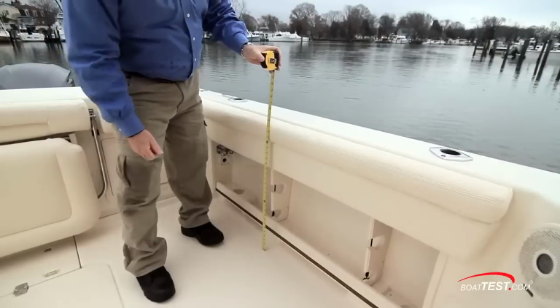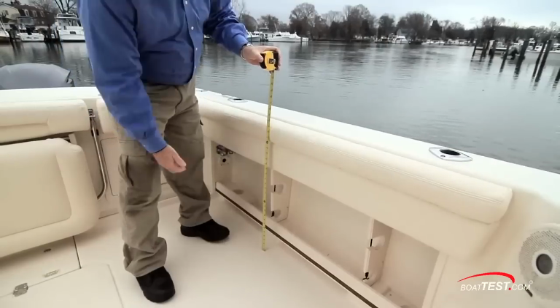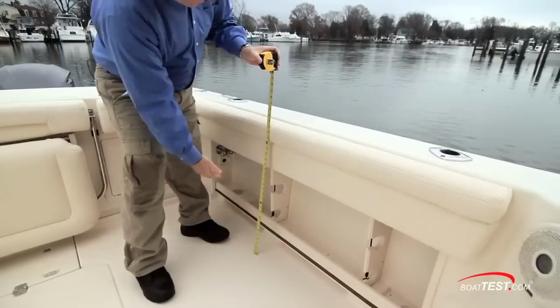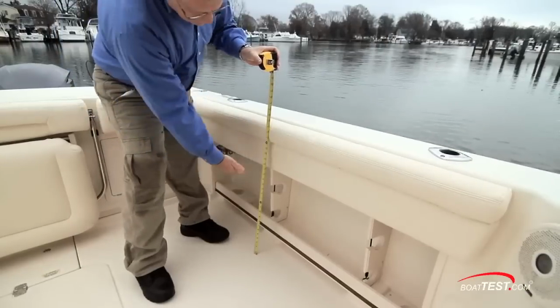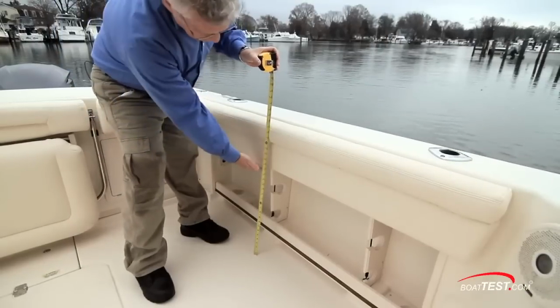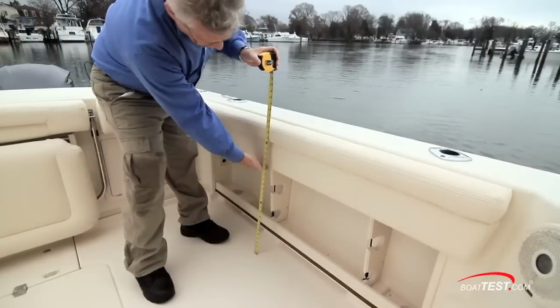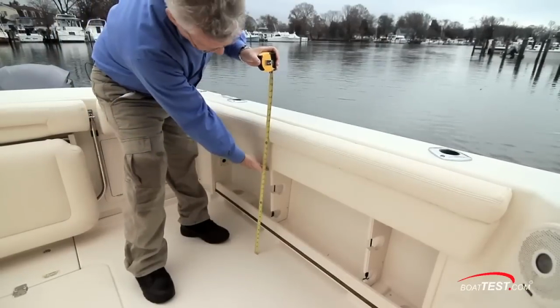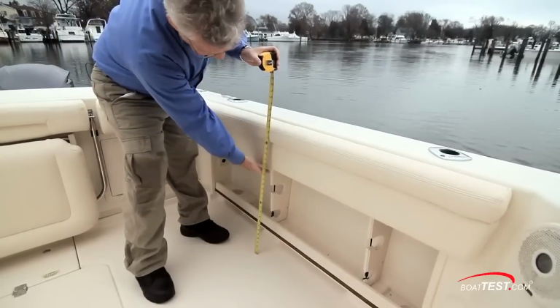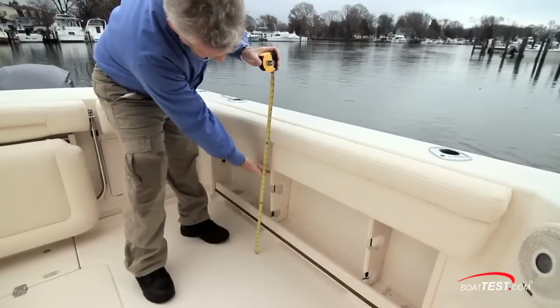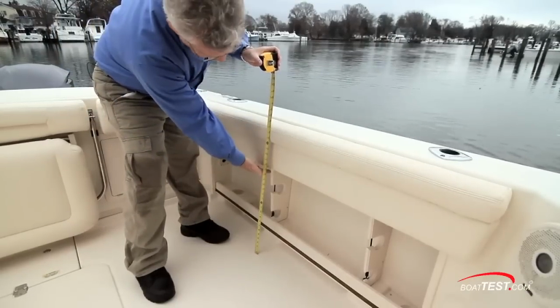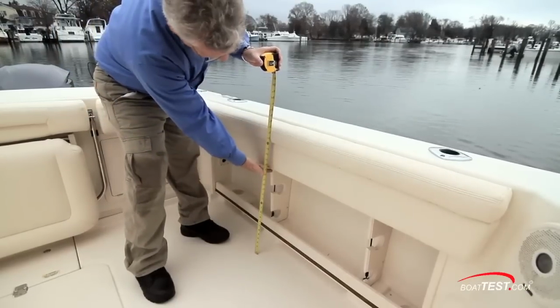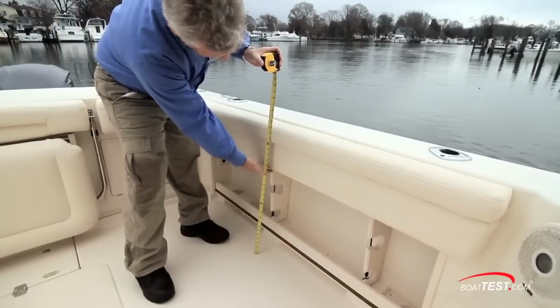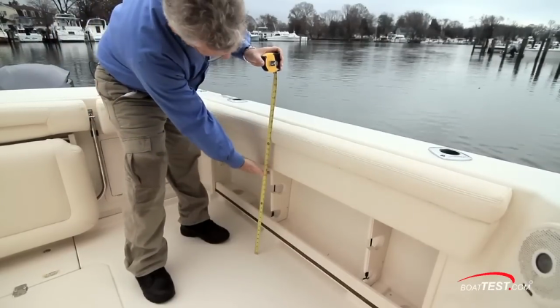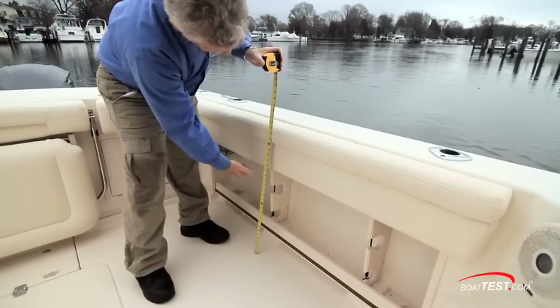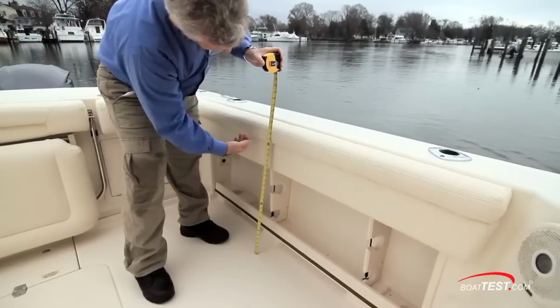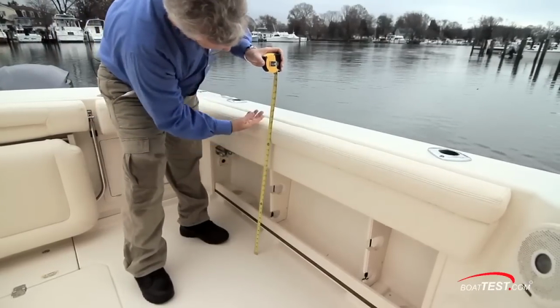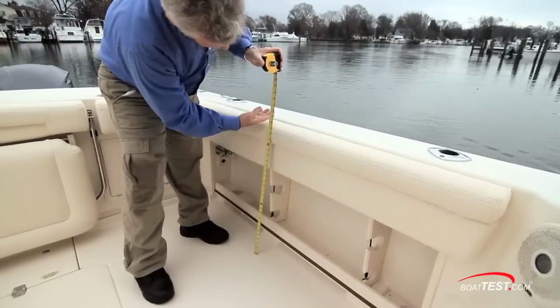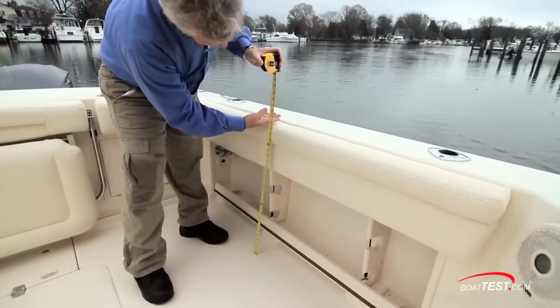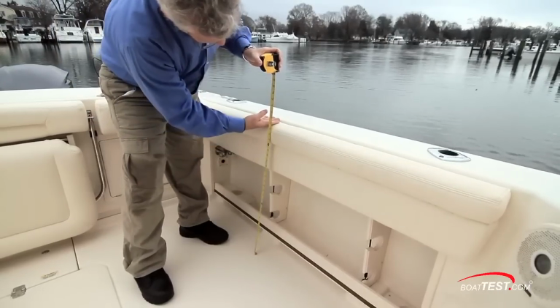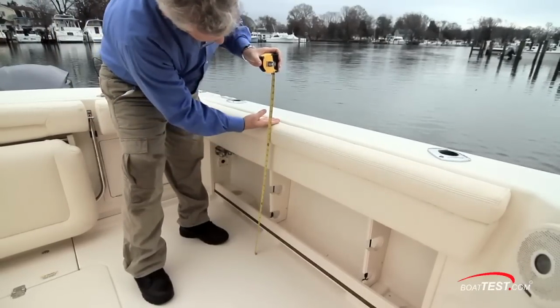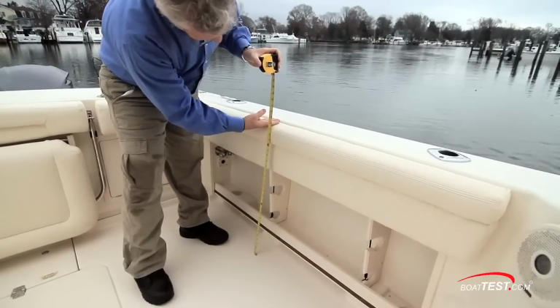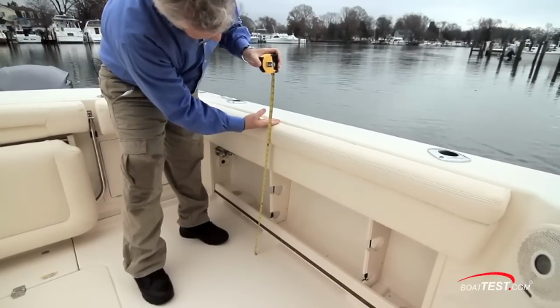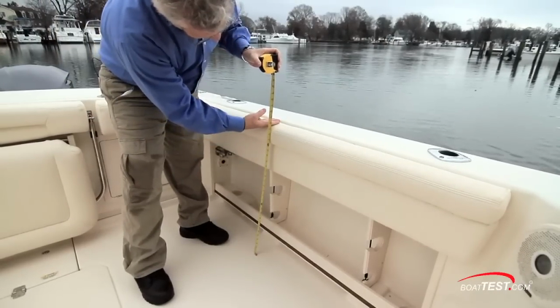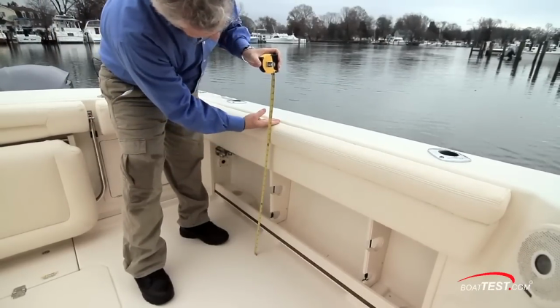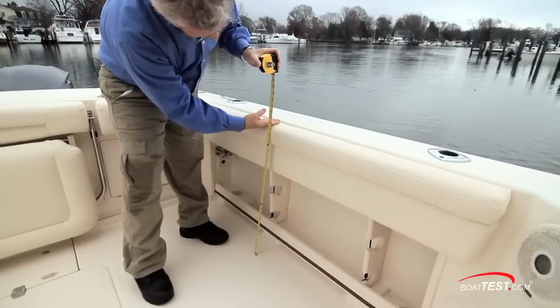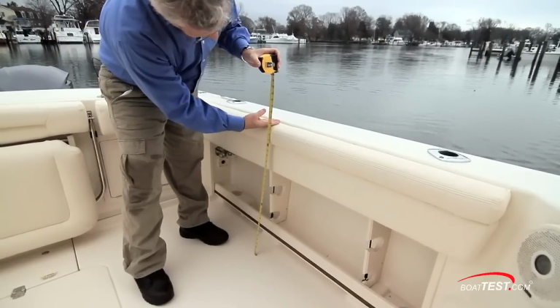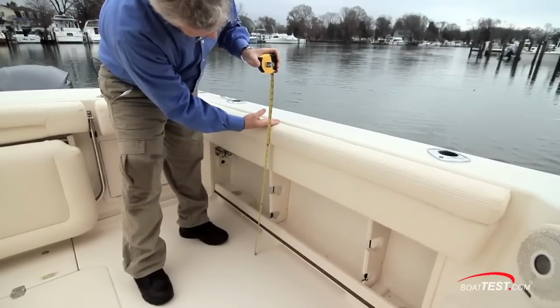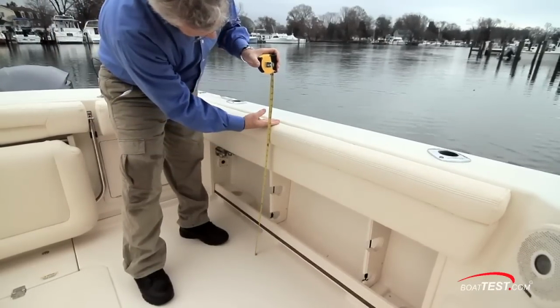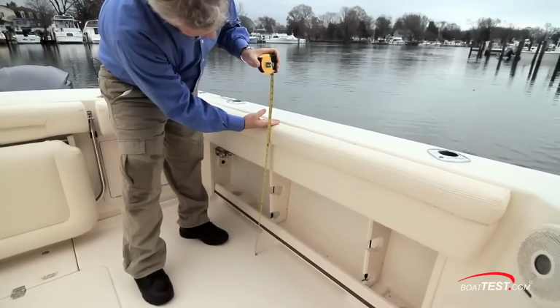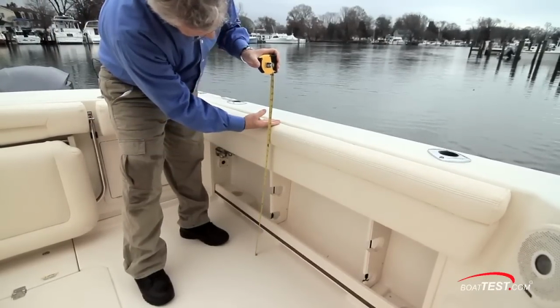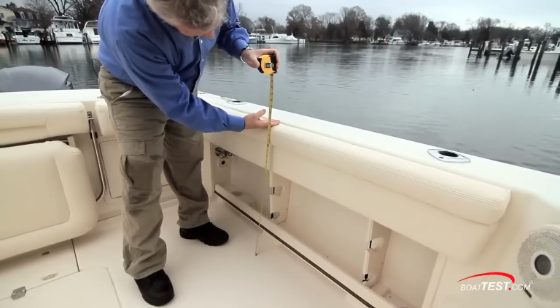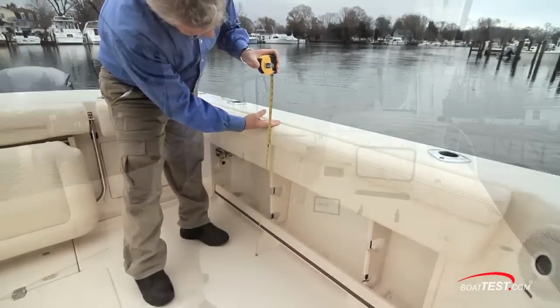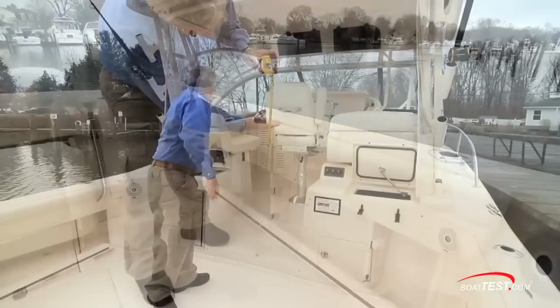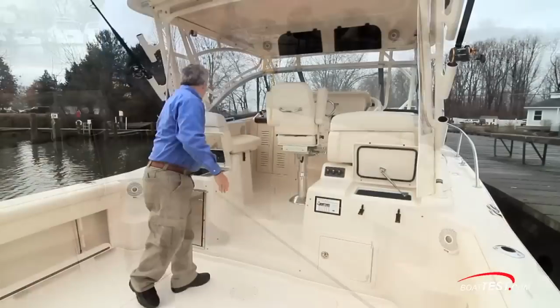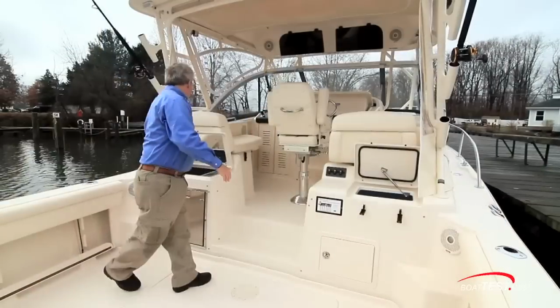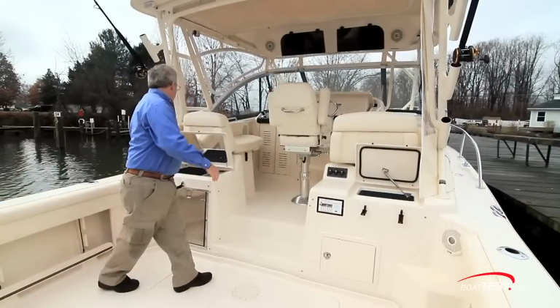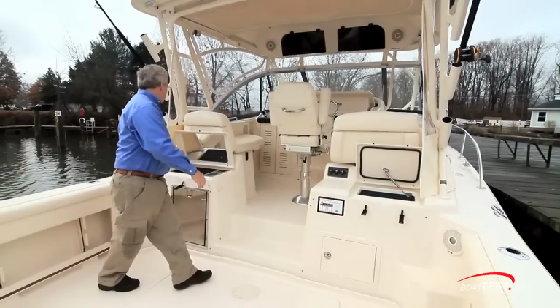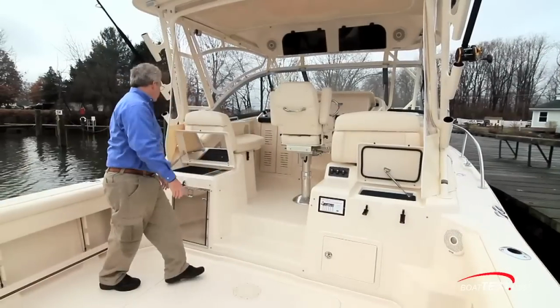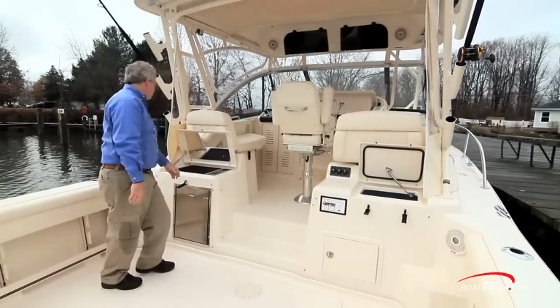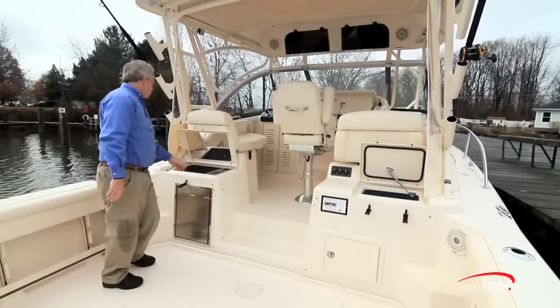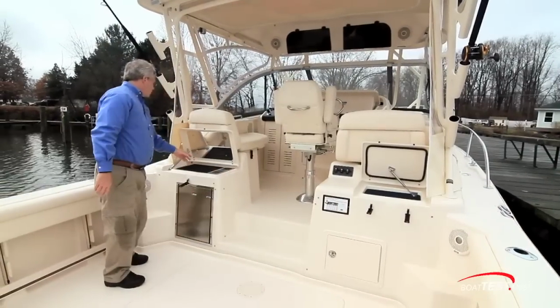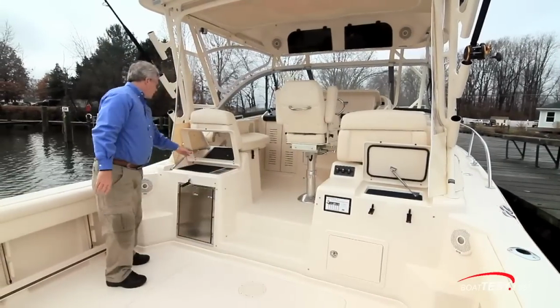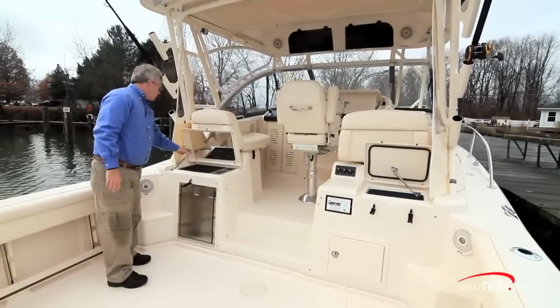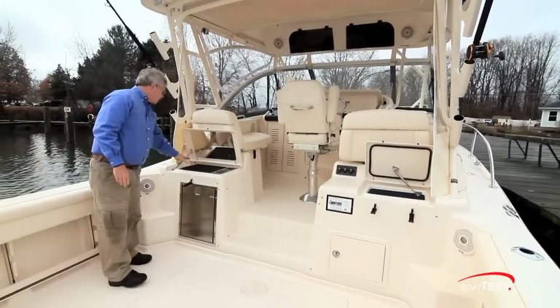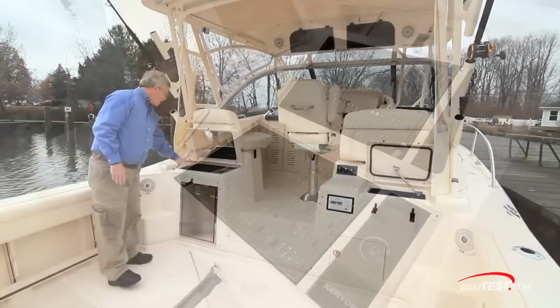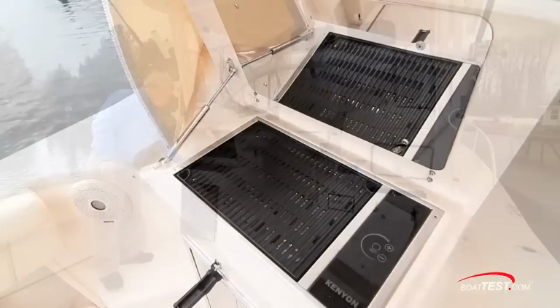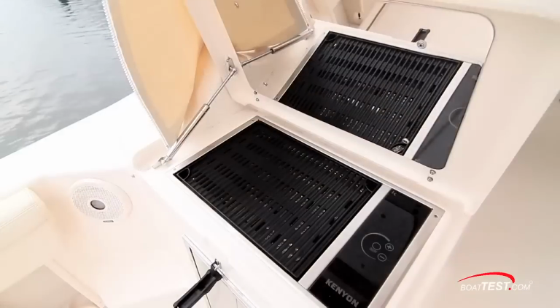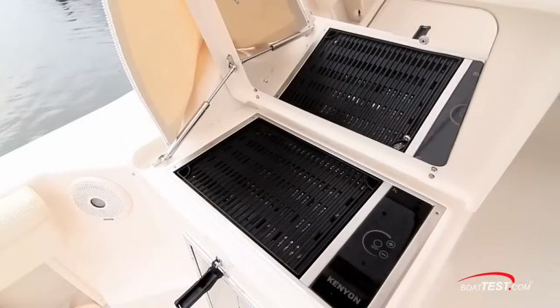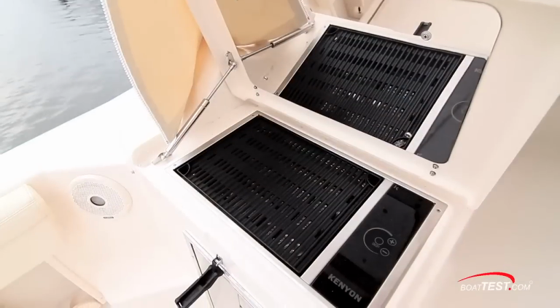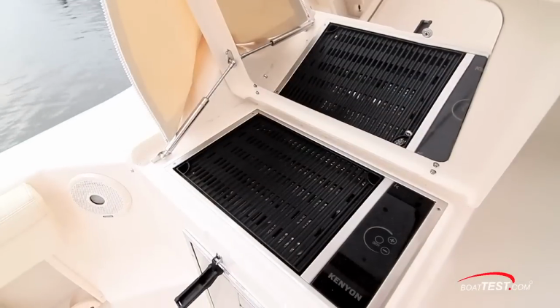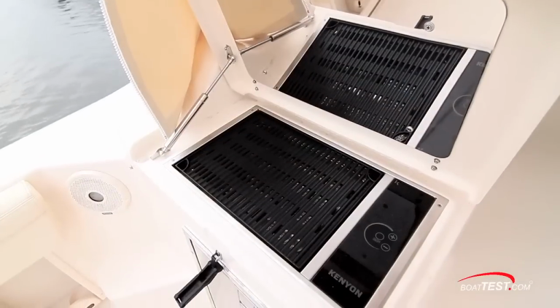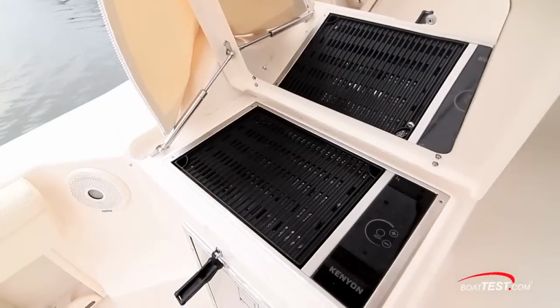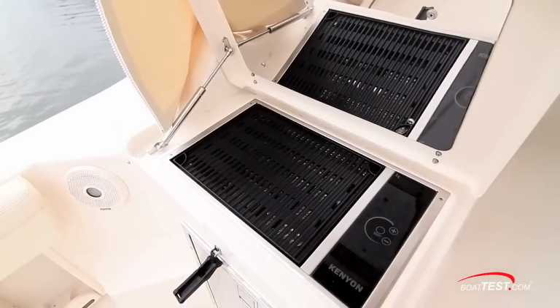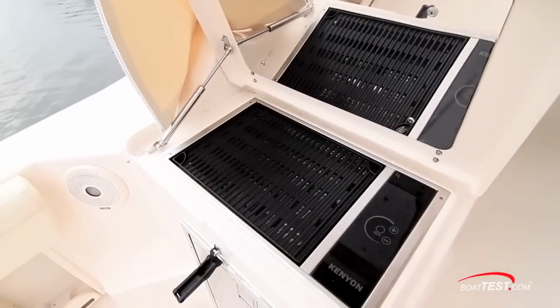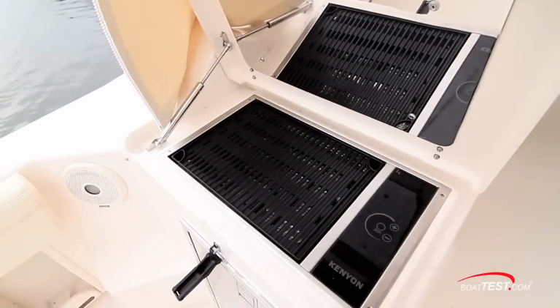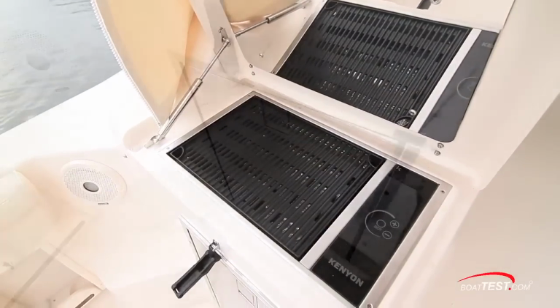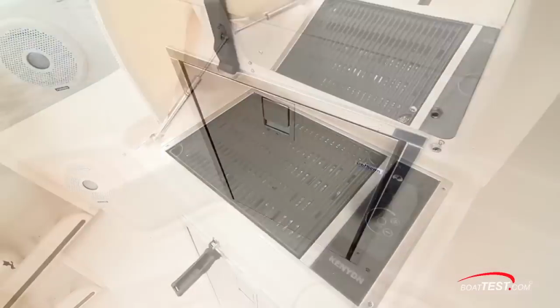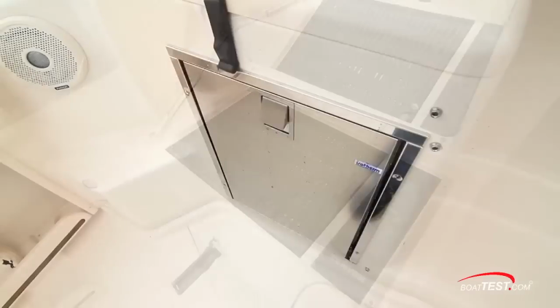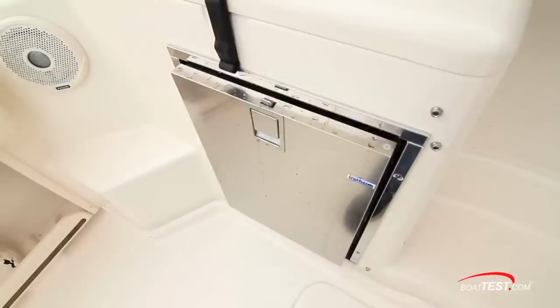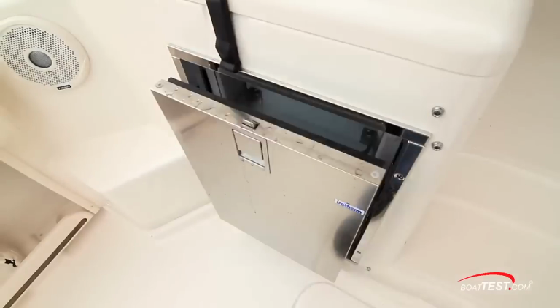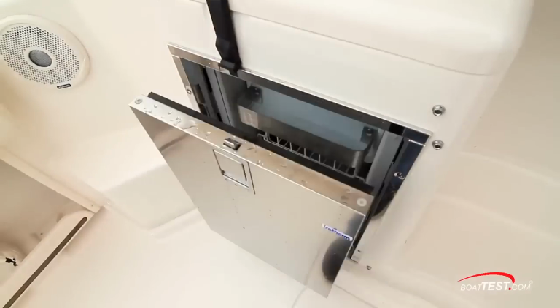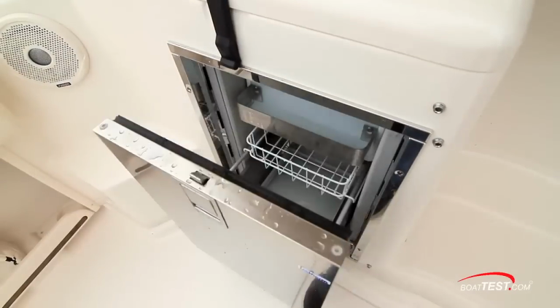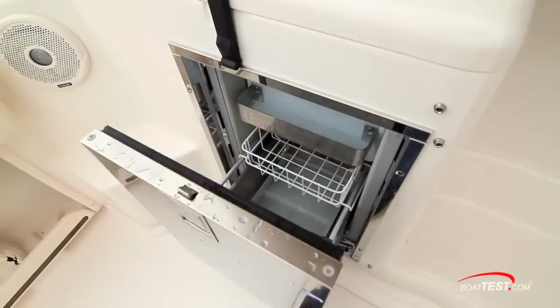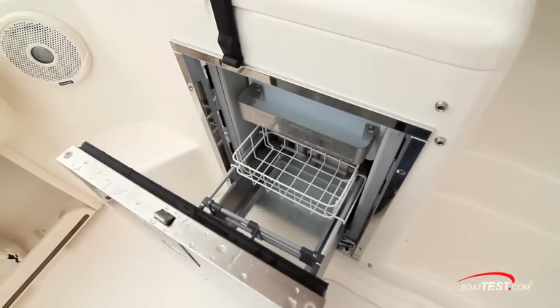Bolsters start at 19 inches and come up to 28 inches. Over to the port hand side, there's an optional grill and cockpit refrigerator.